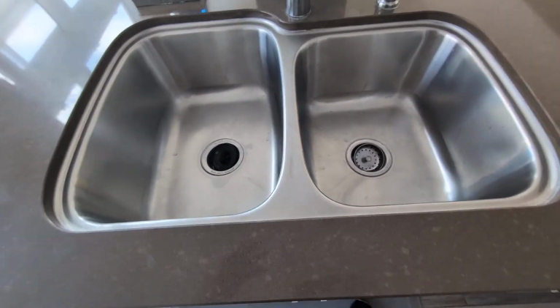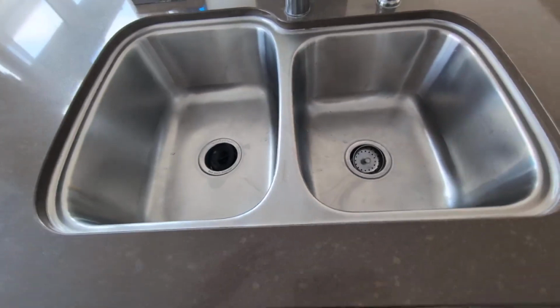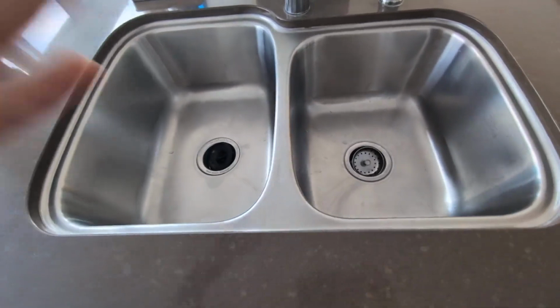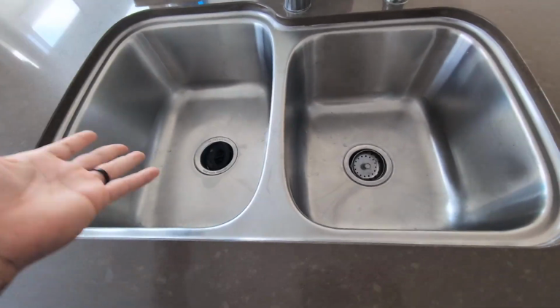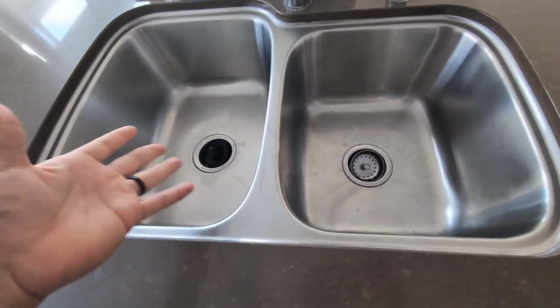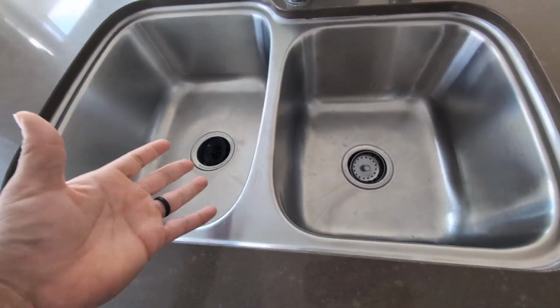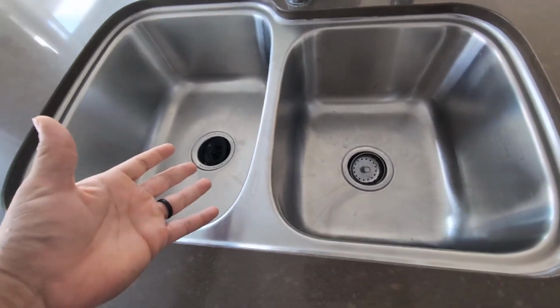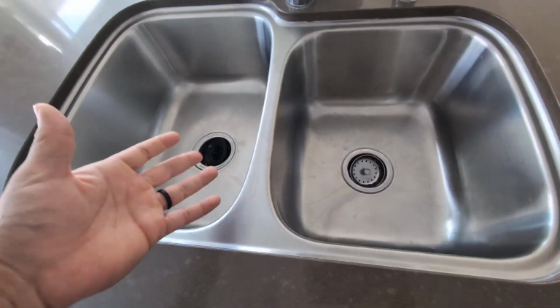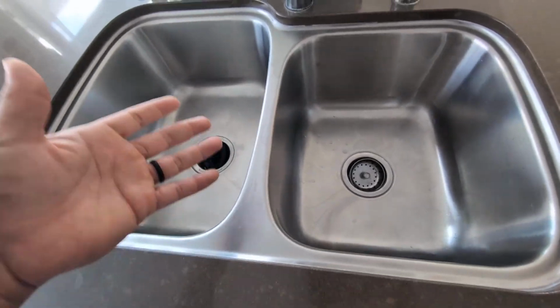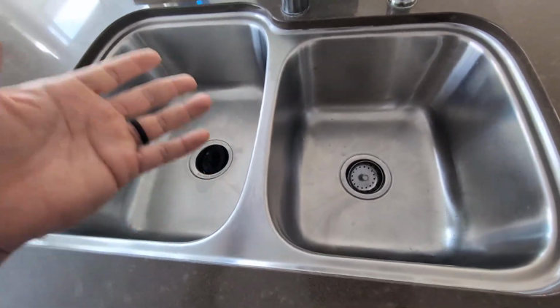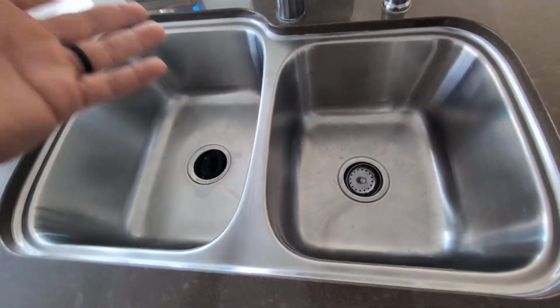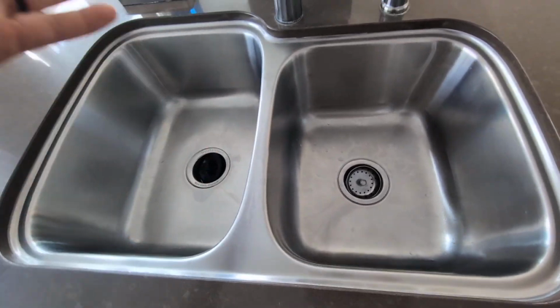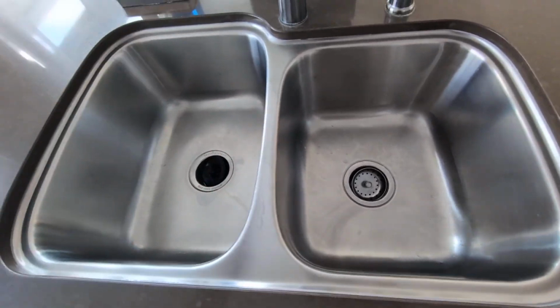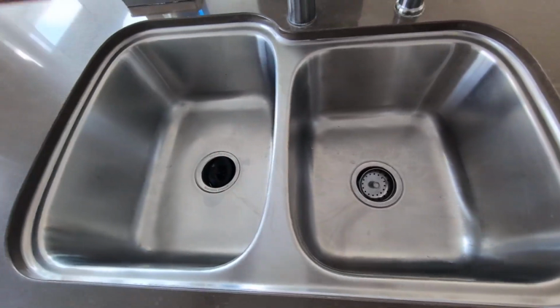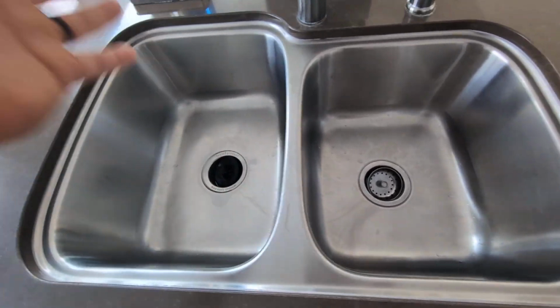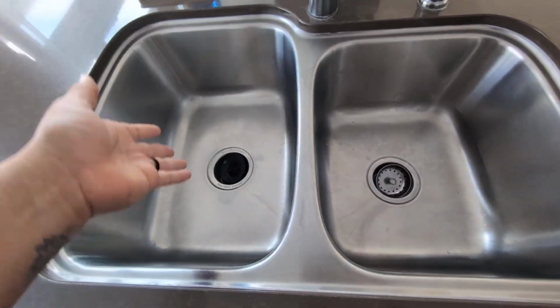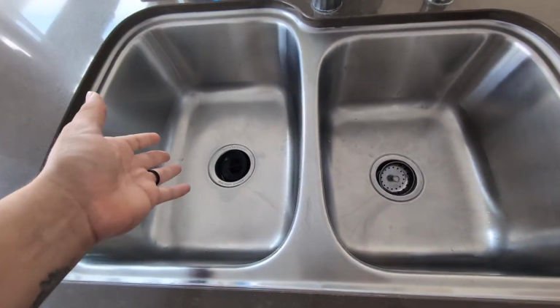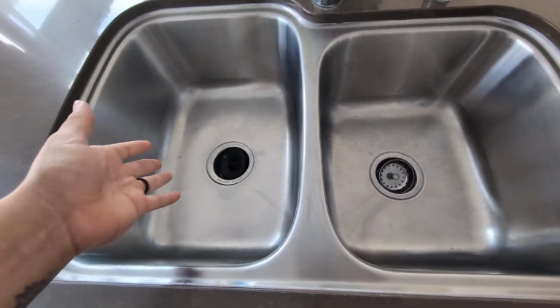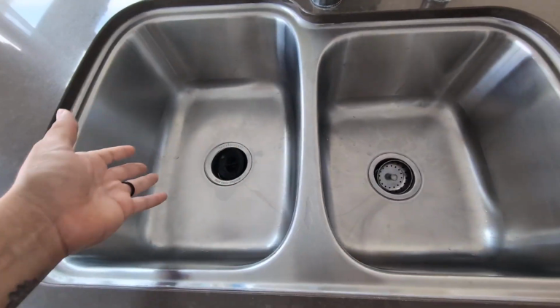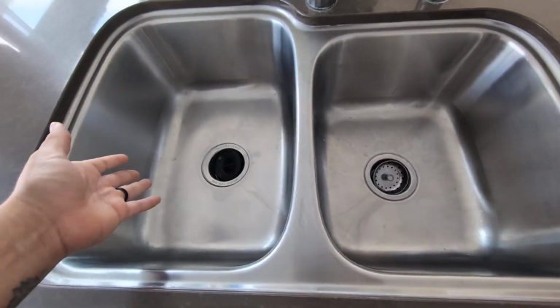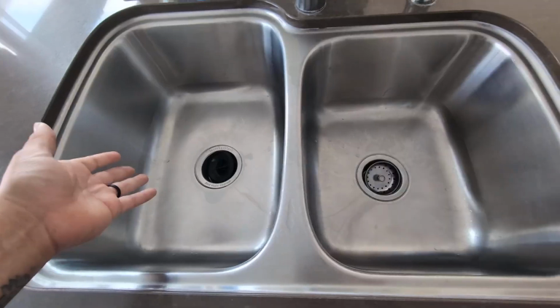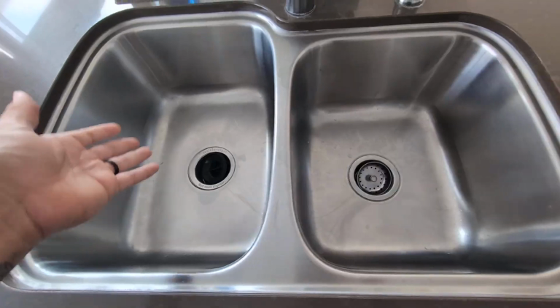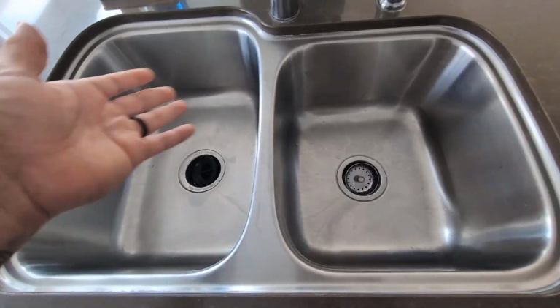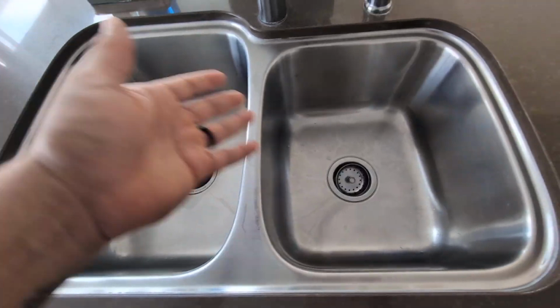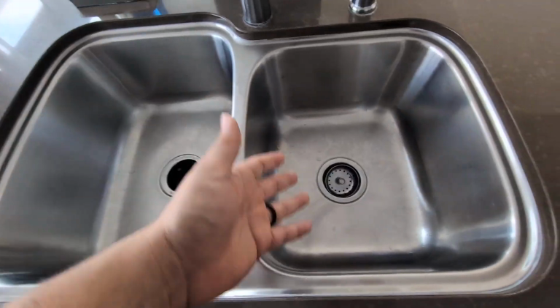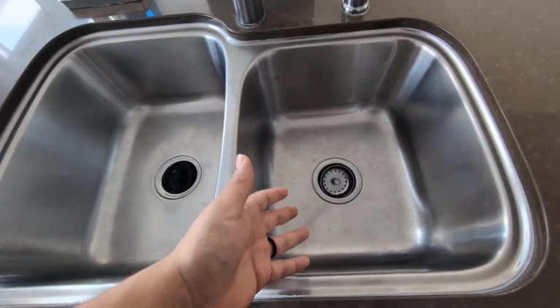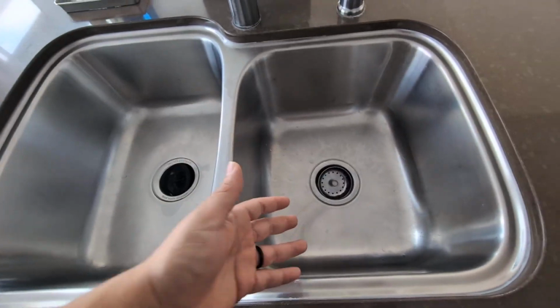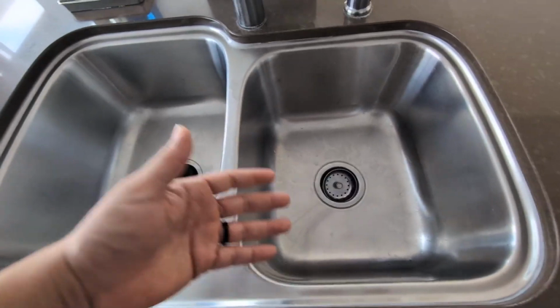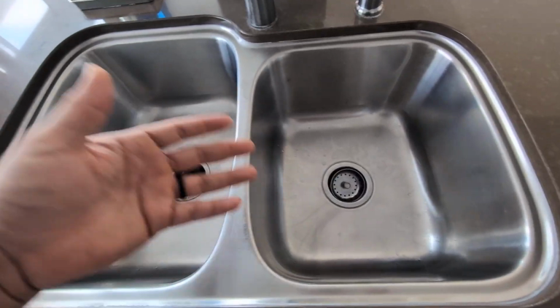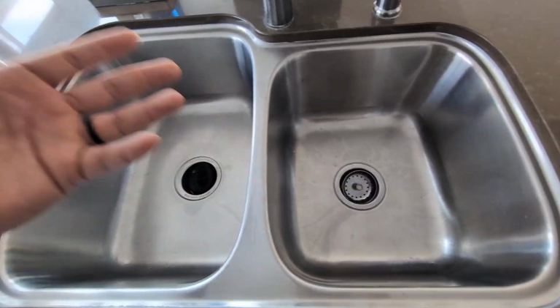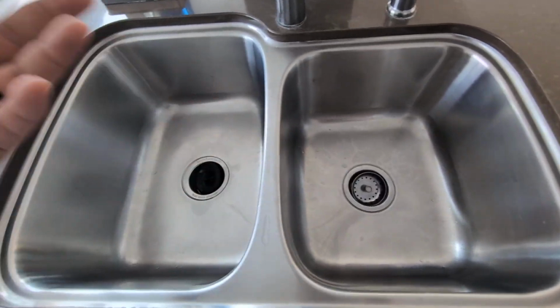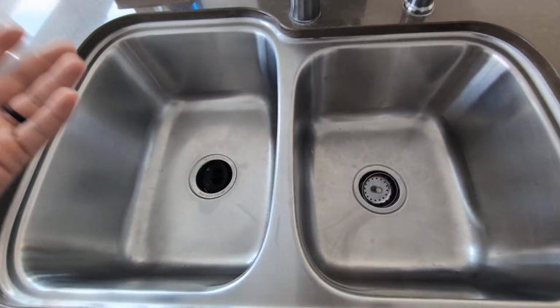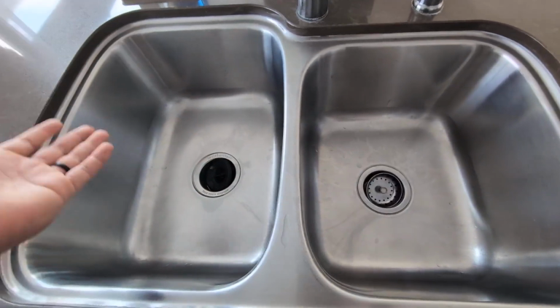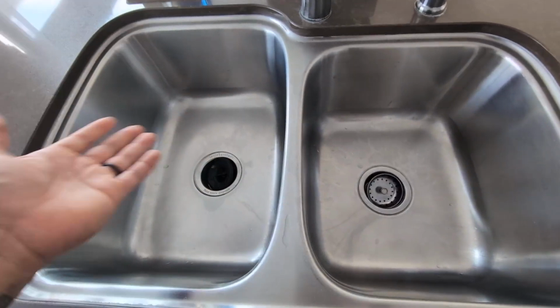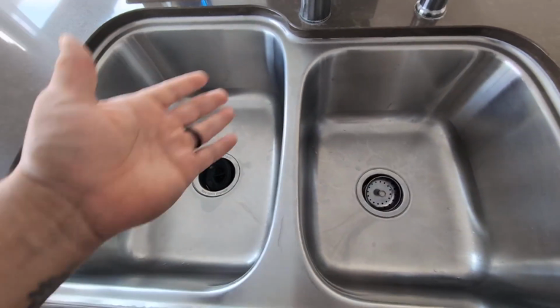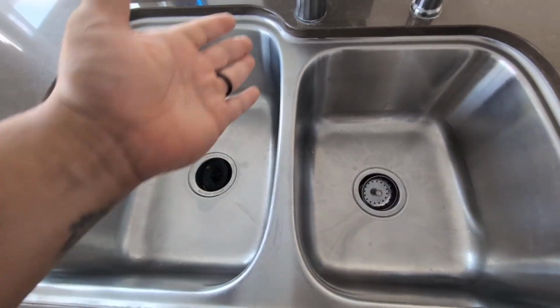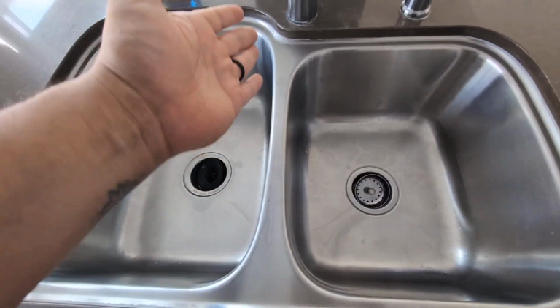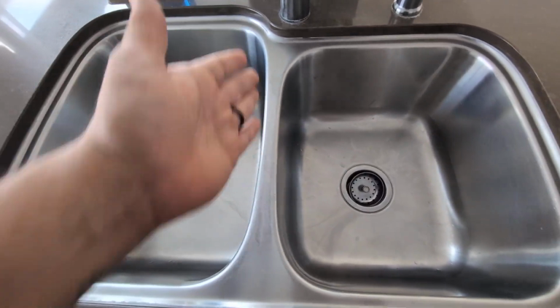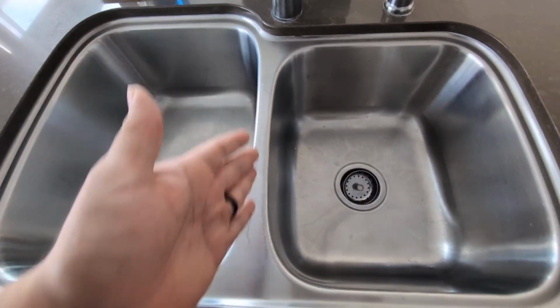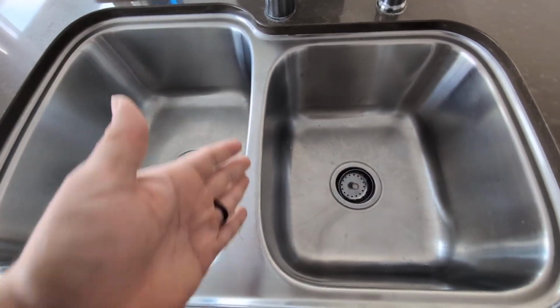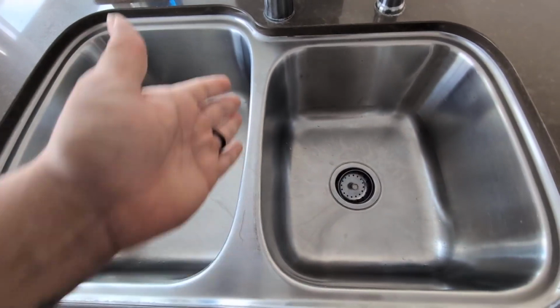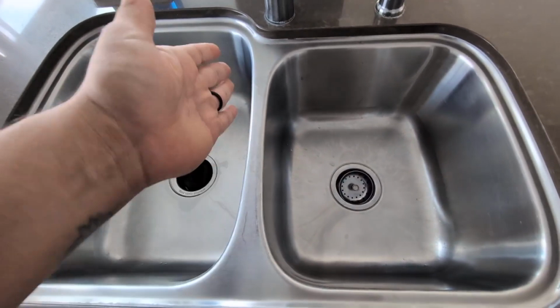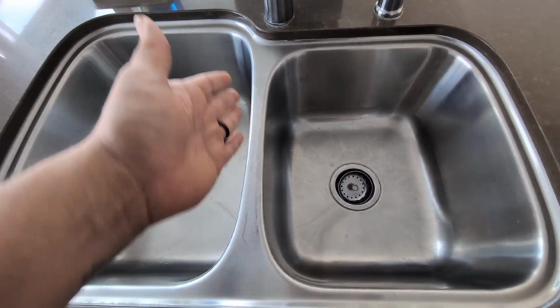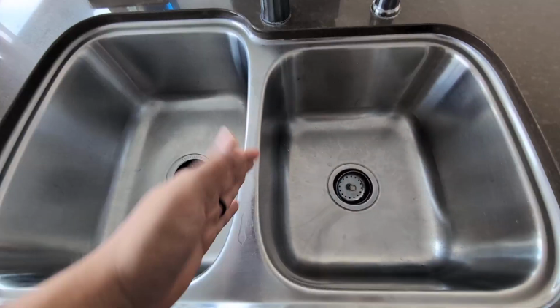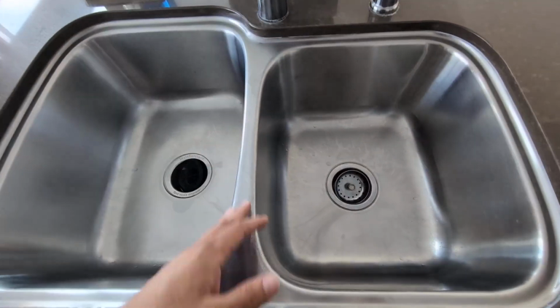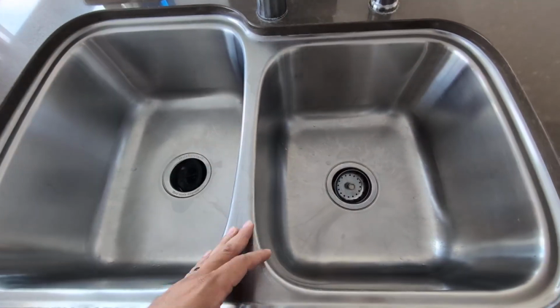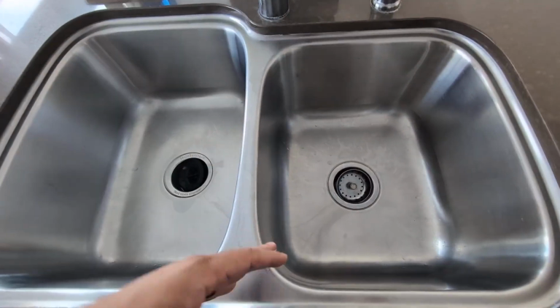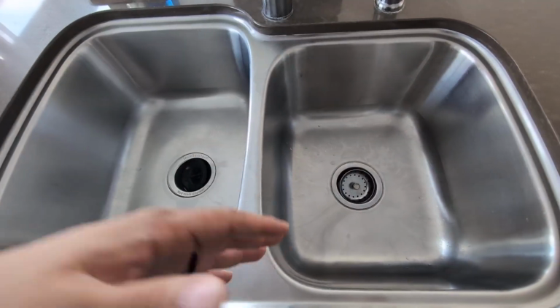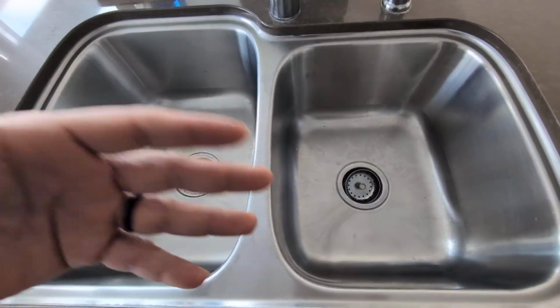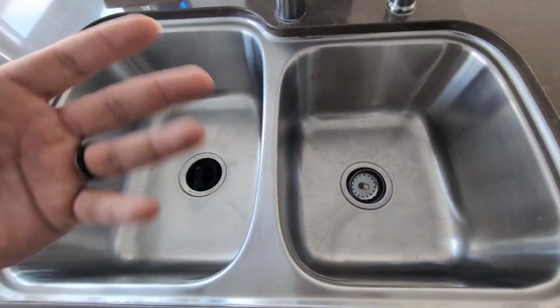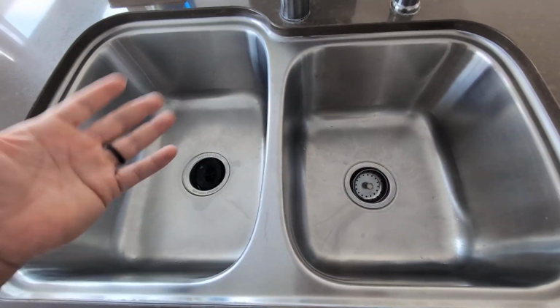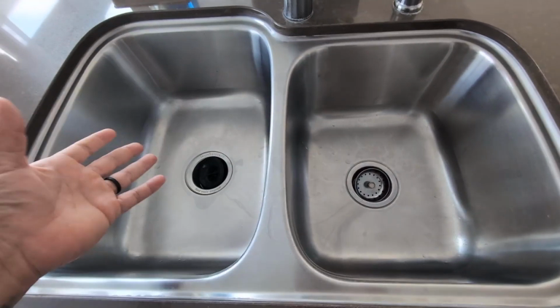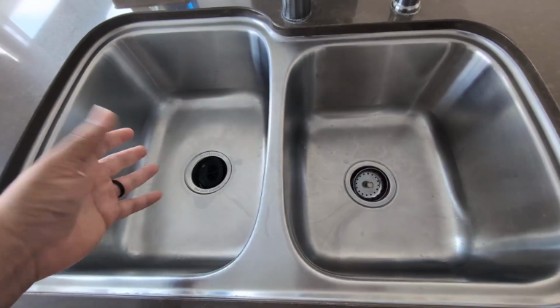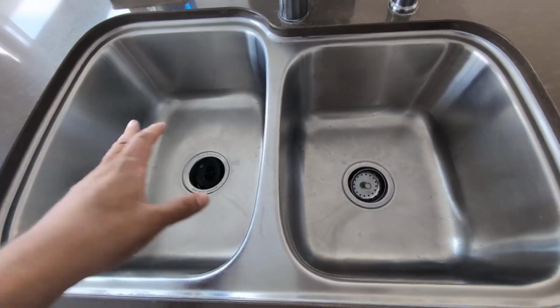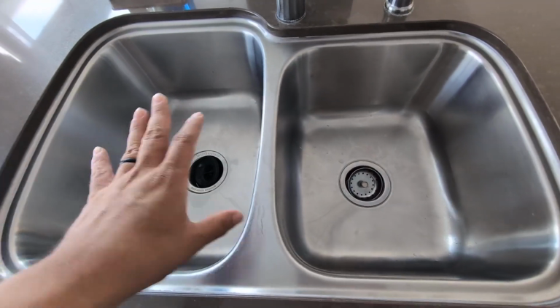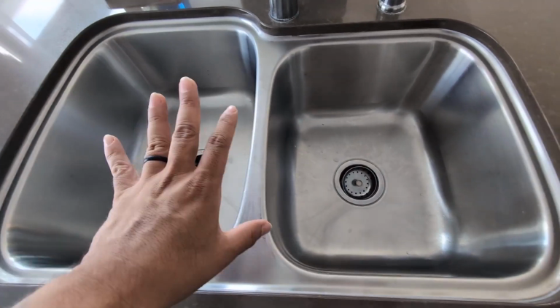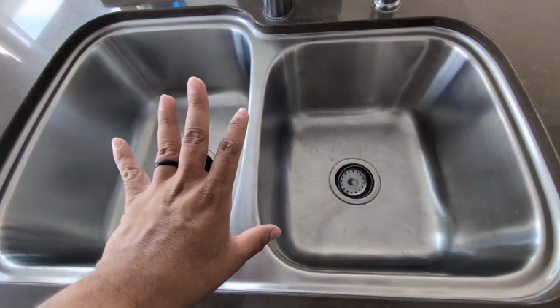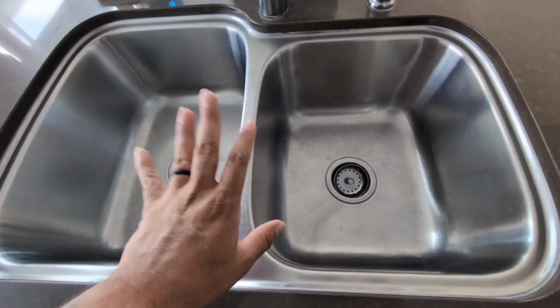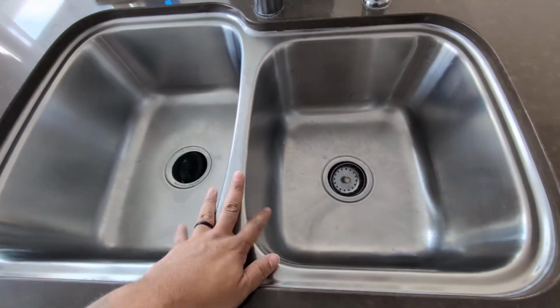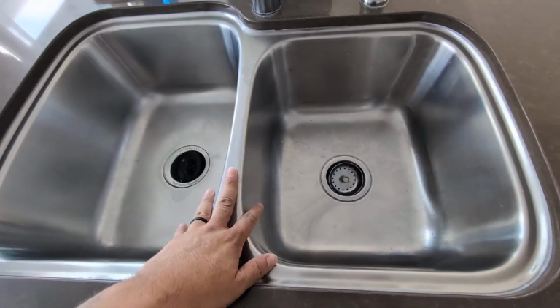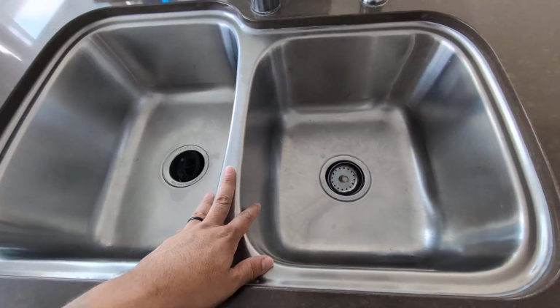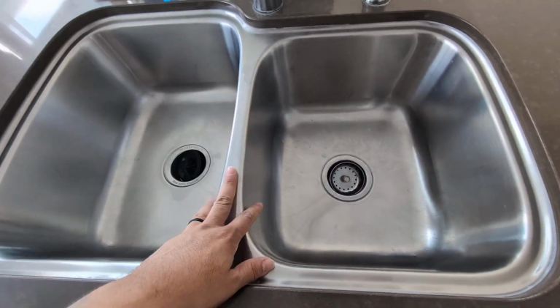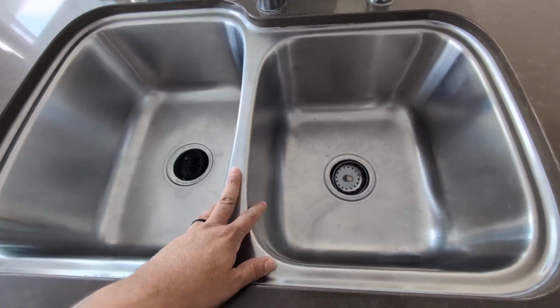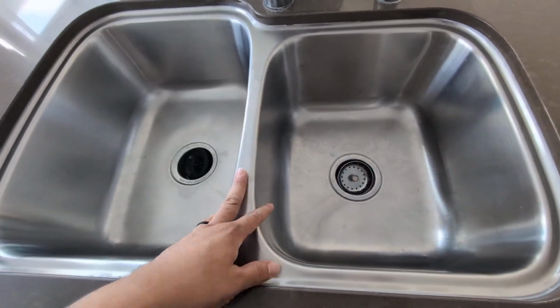How I use this: I use one side for dirty dishes, then I use the other side for clean. So it's pretty cool that there's that little divide in the middle, which is one of the things I really appreciate about this.